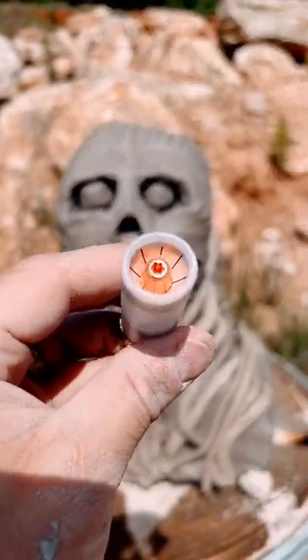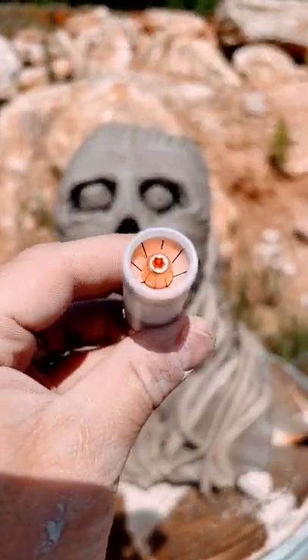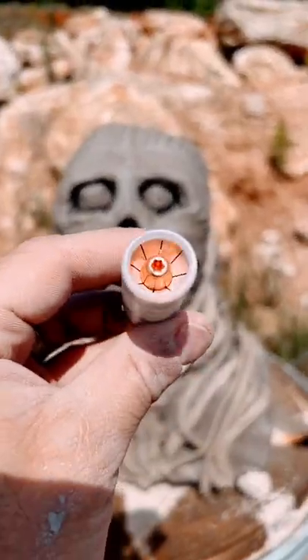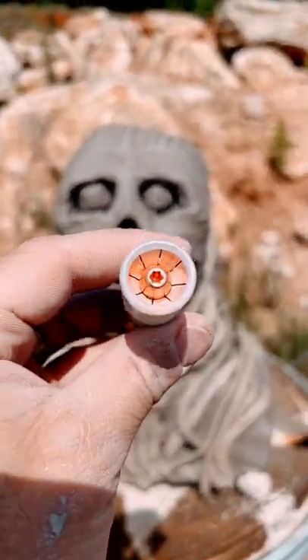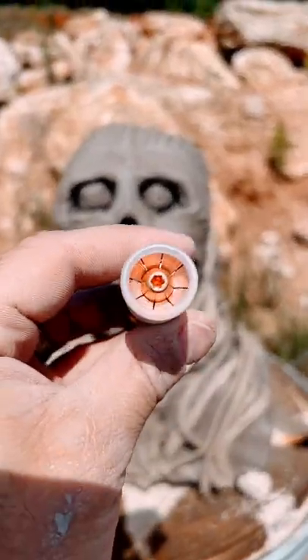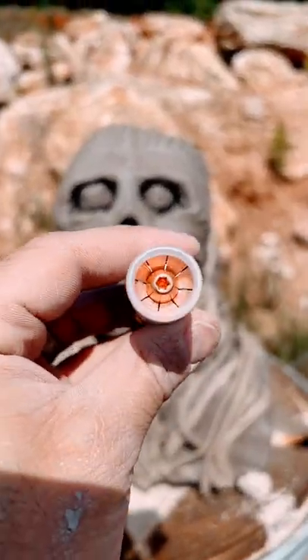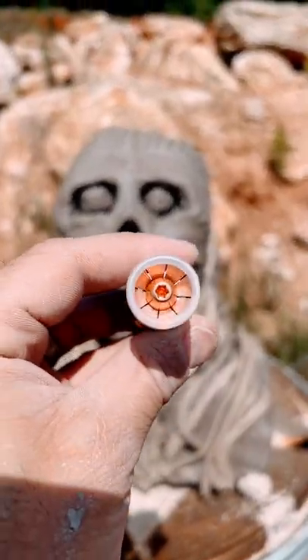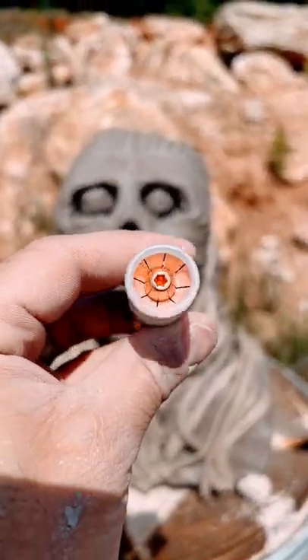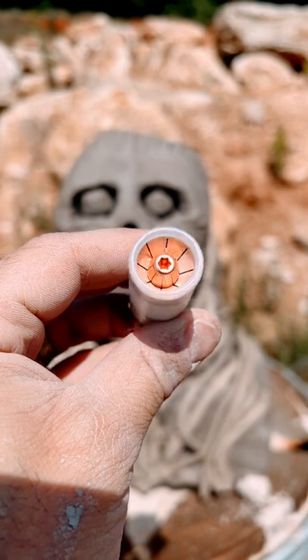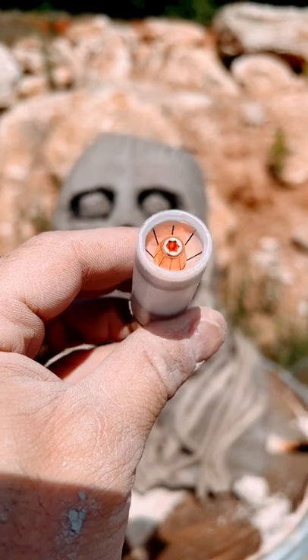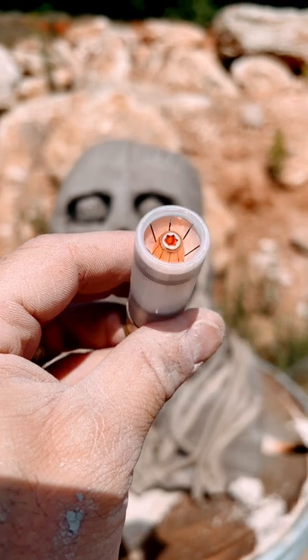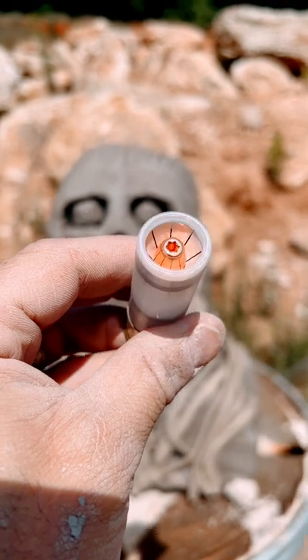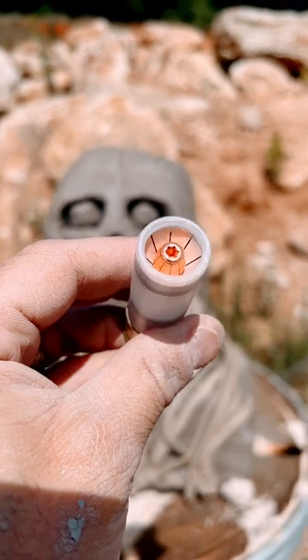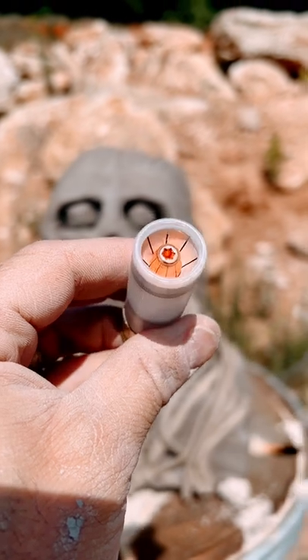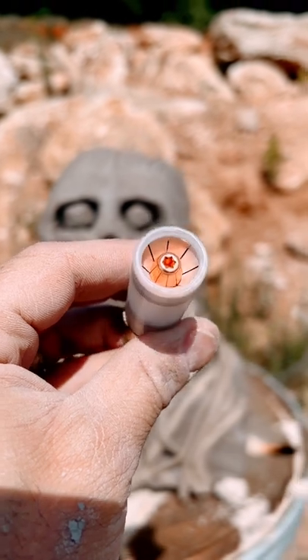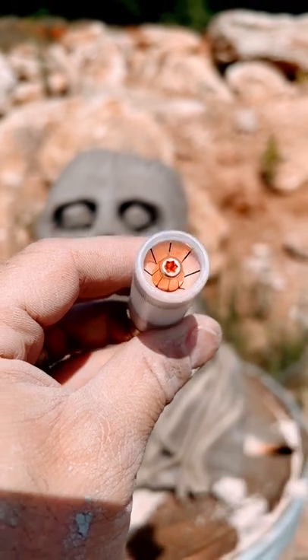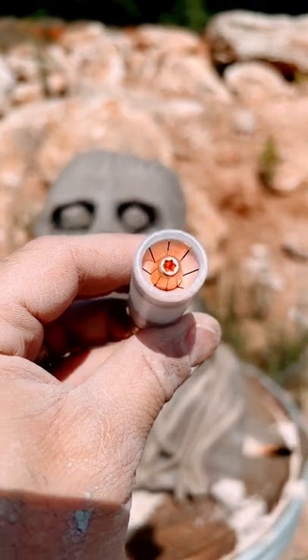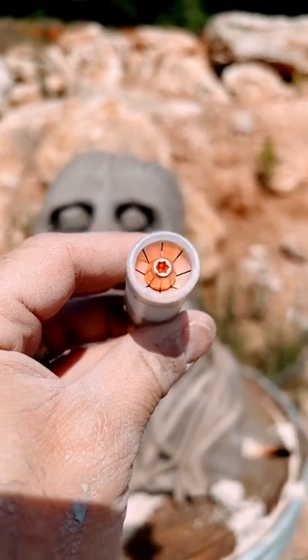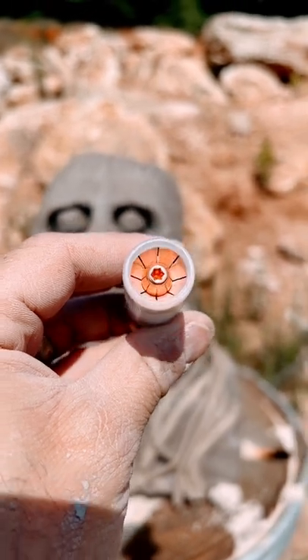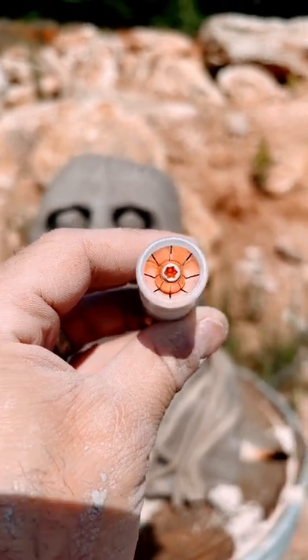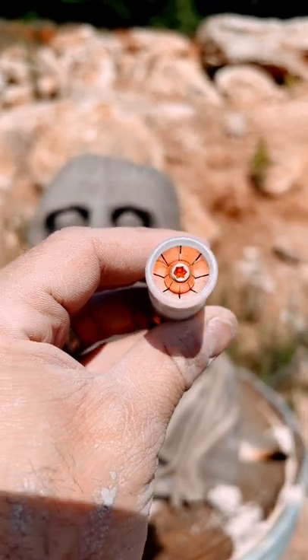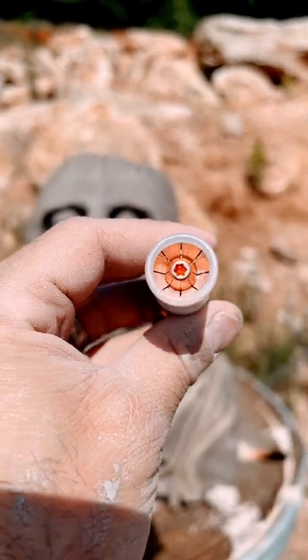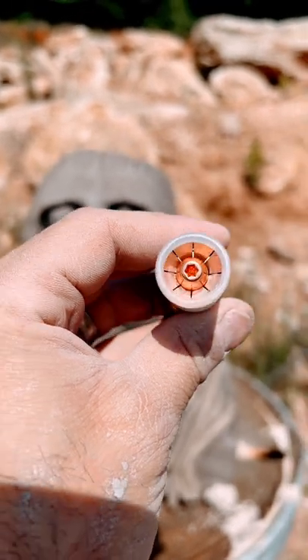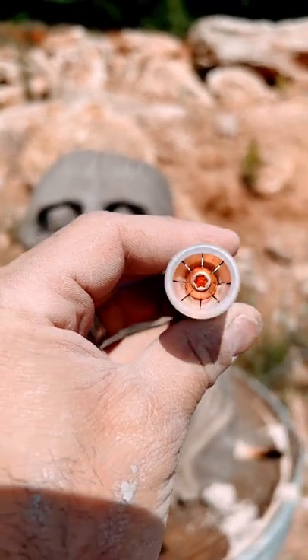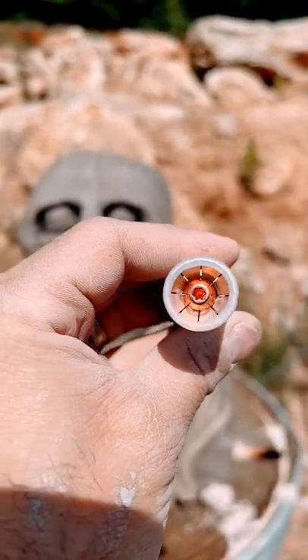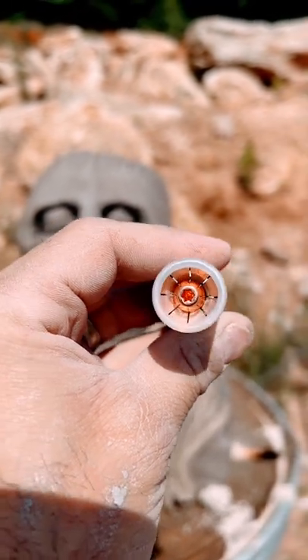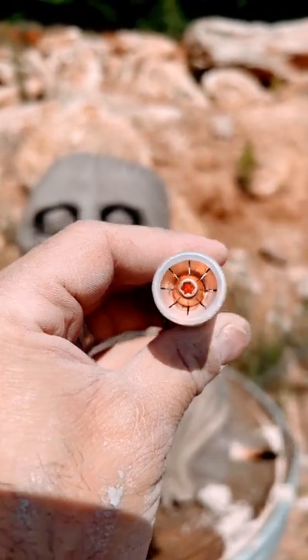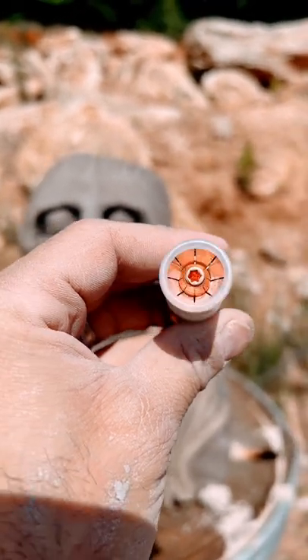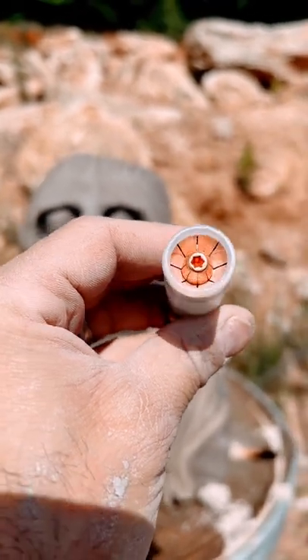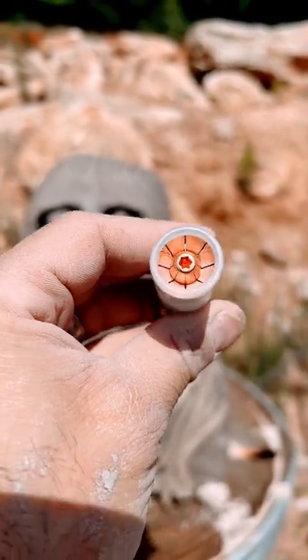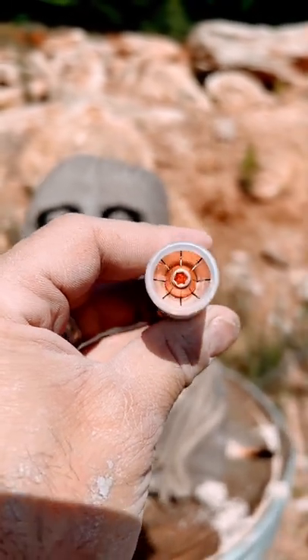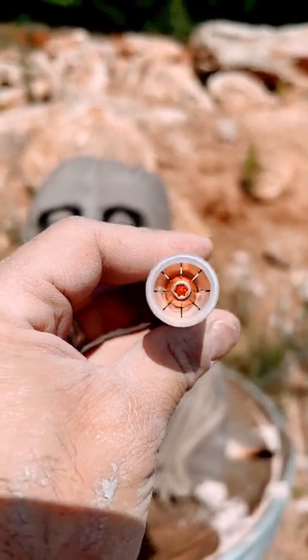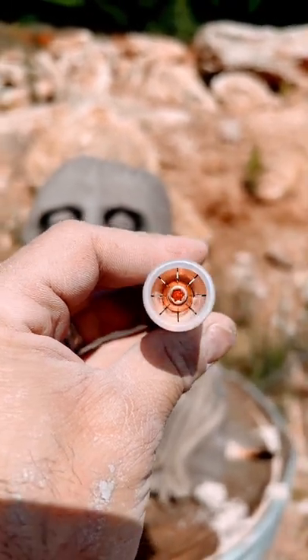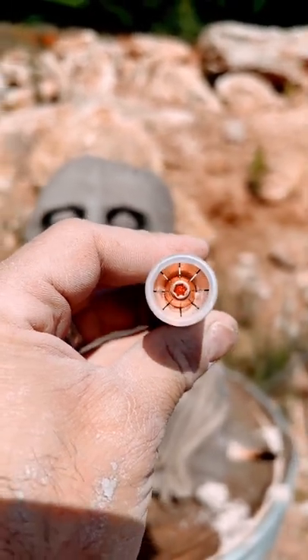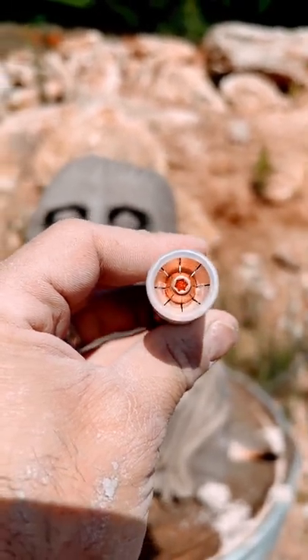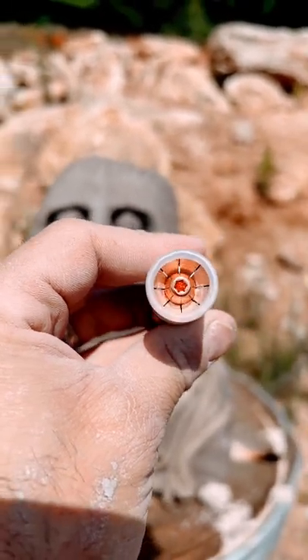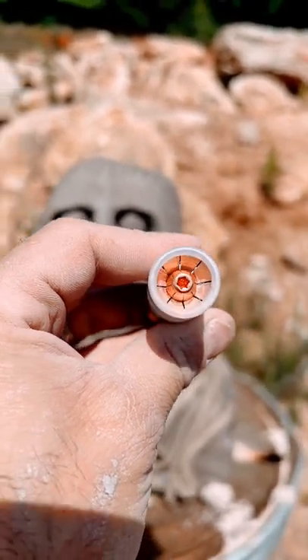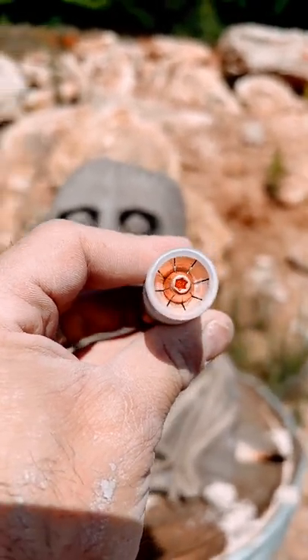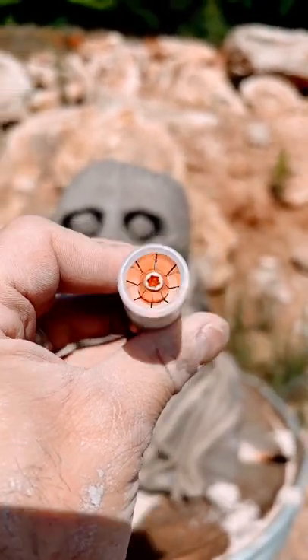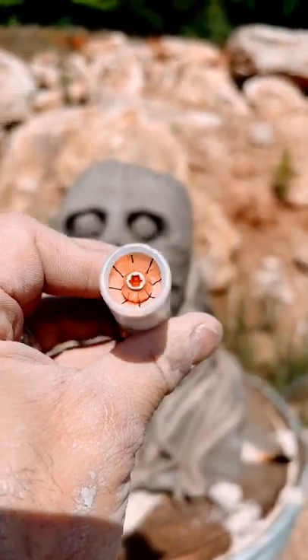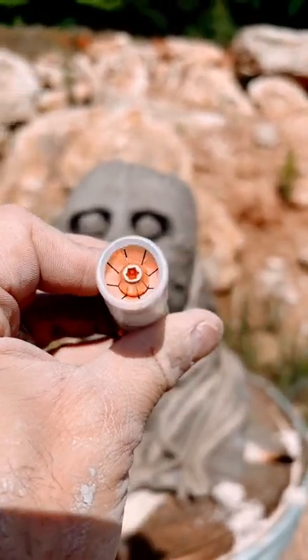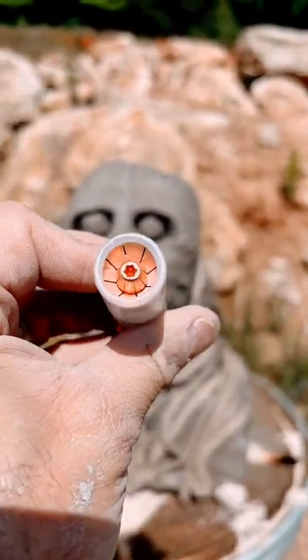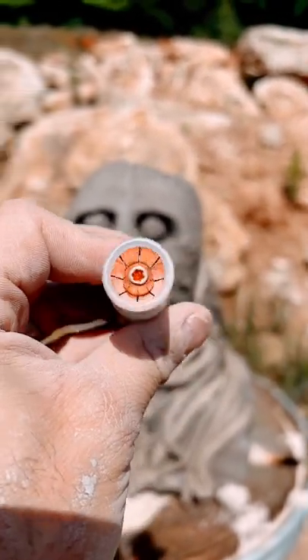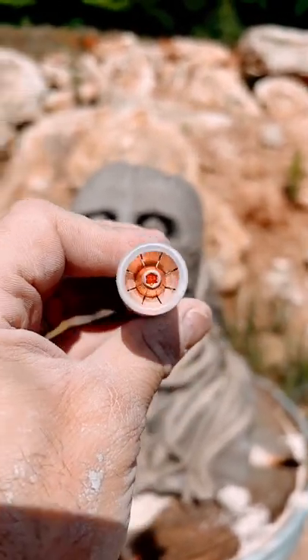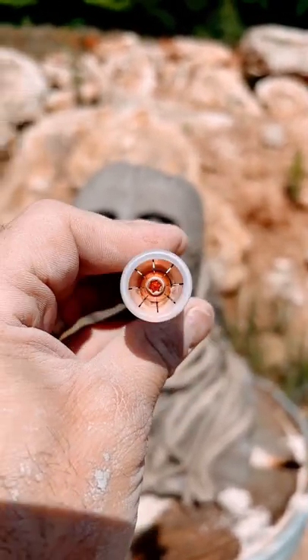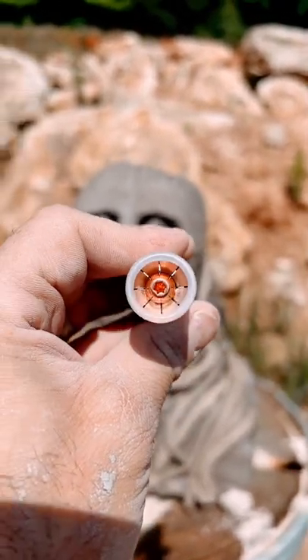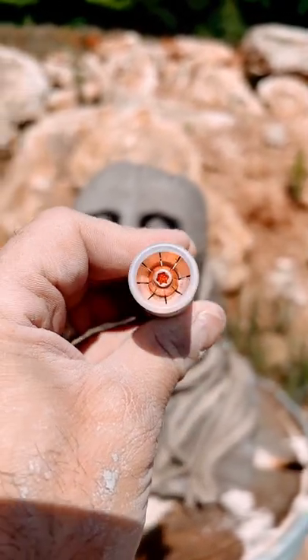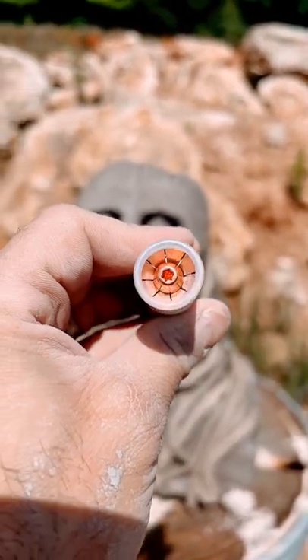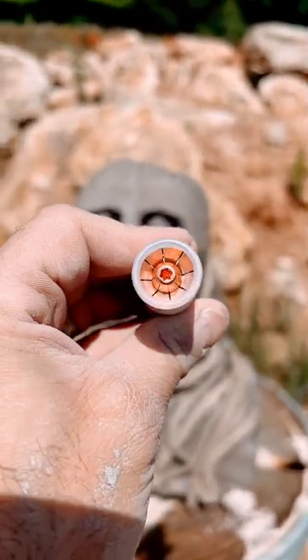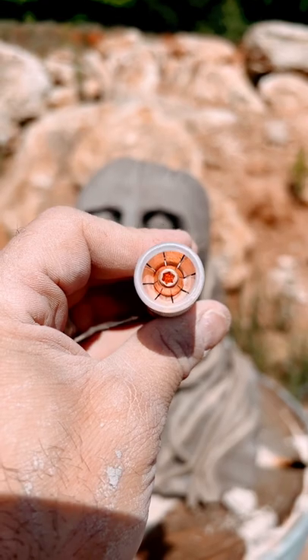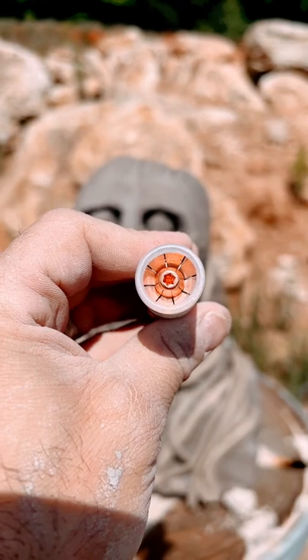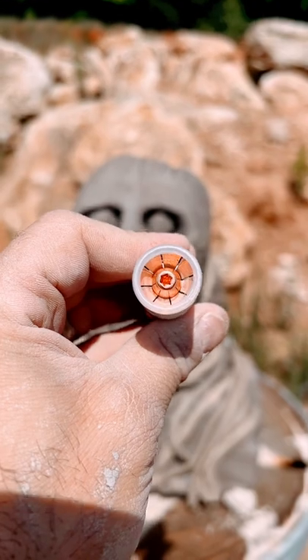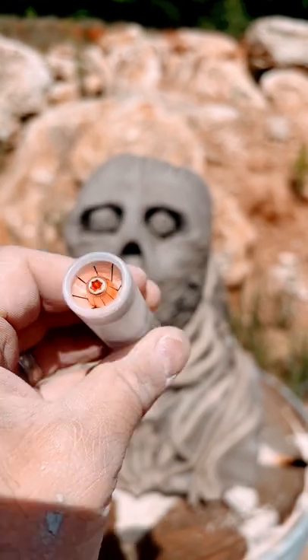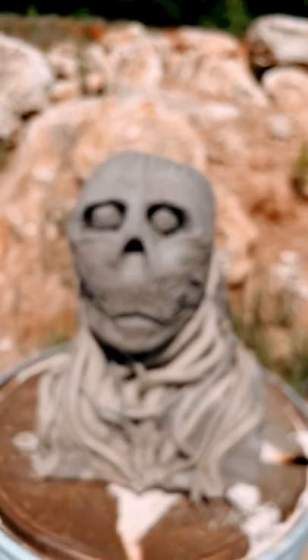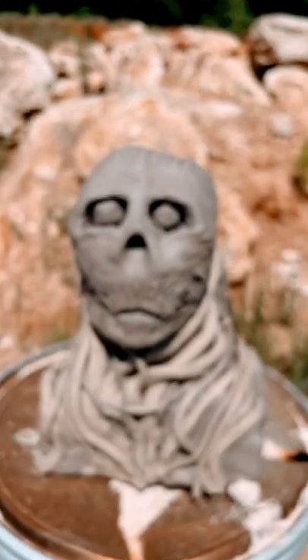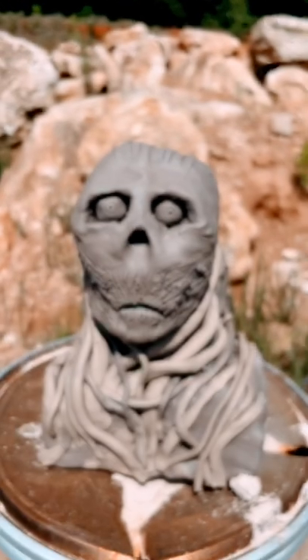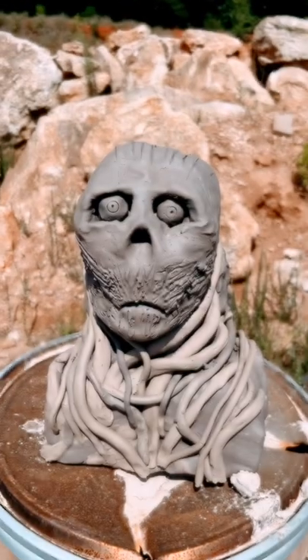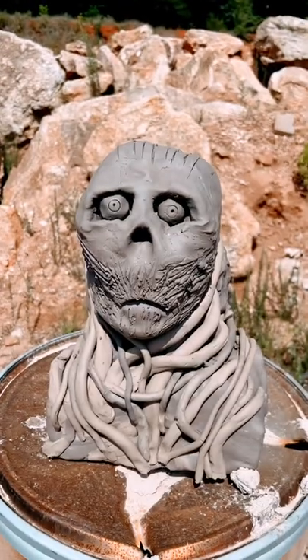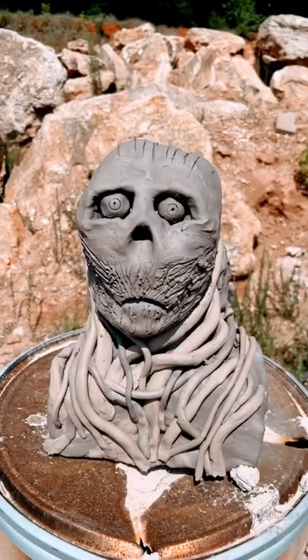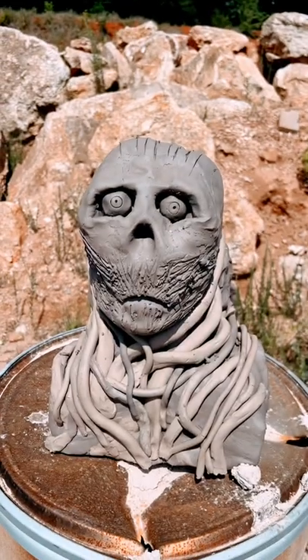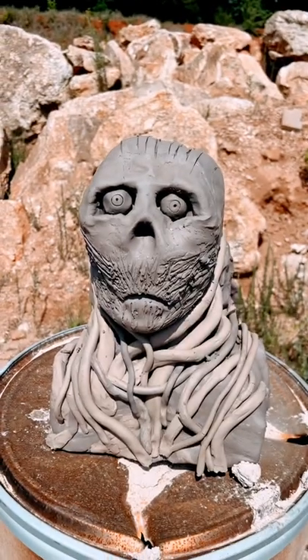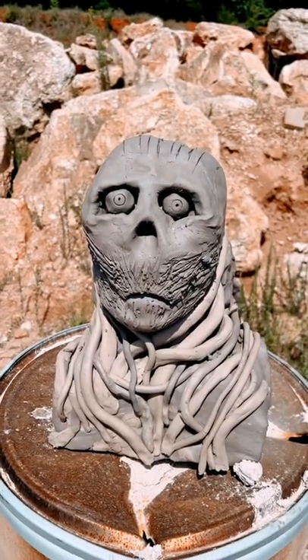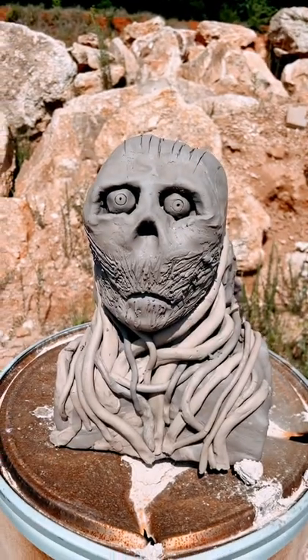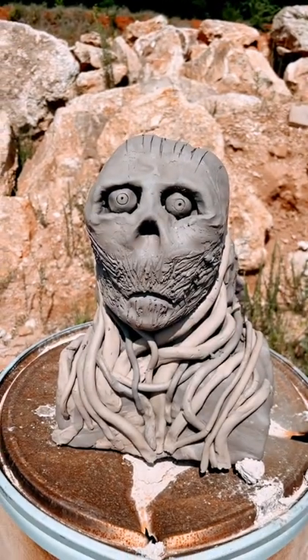This round opens up like the Demogorgon's head and the petals break off and the 357 Magnum round blows it apart. Let's blast this thing.